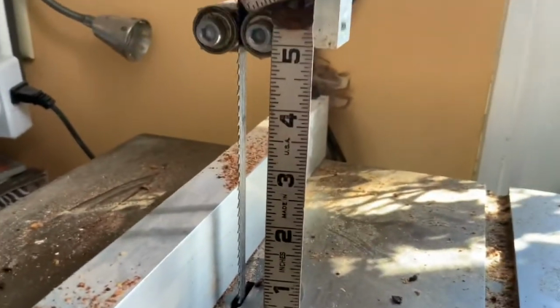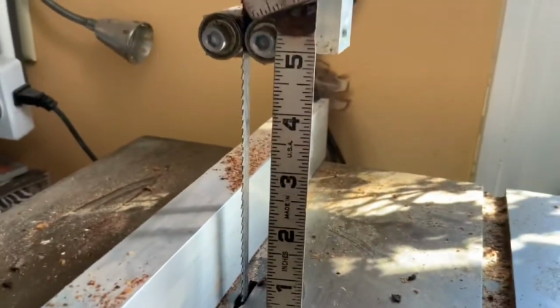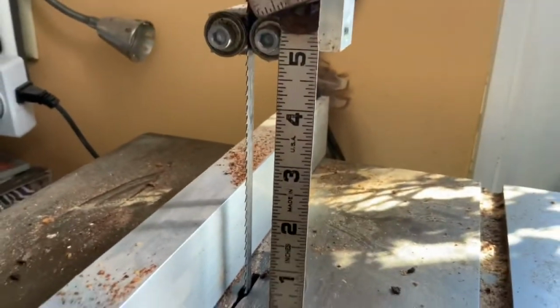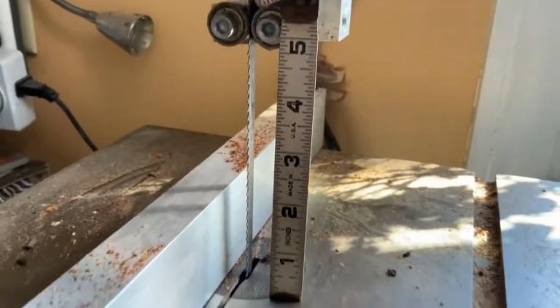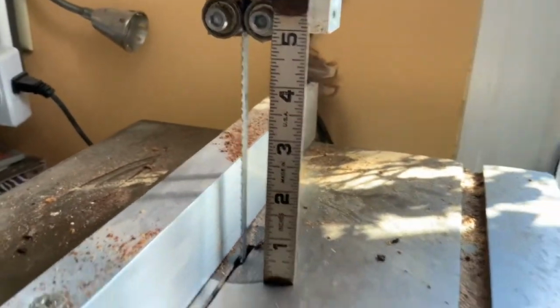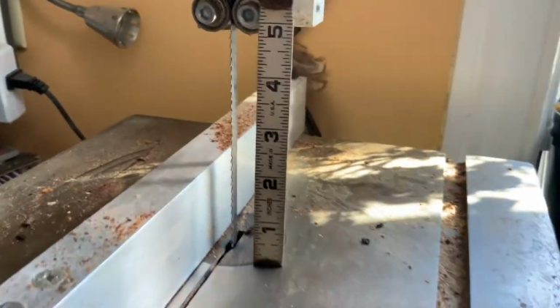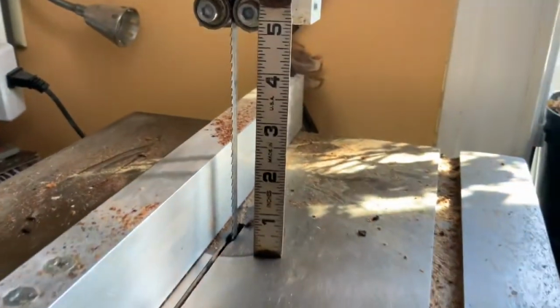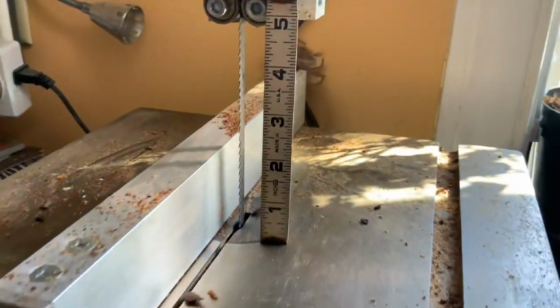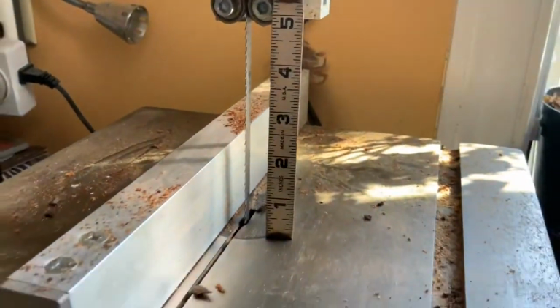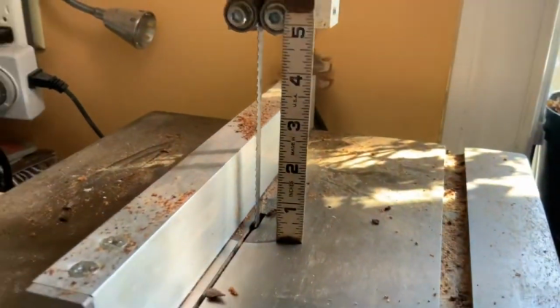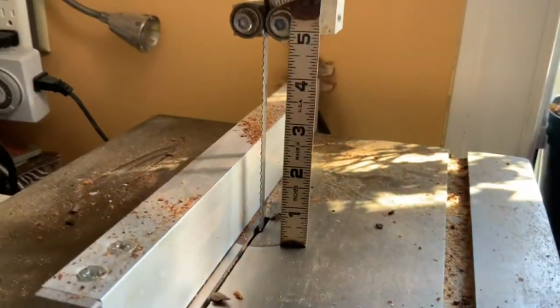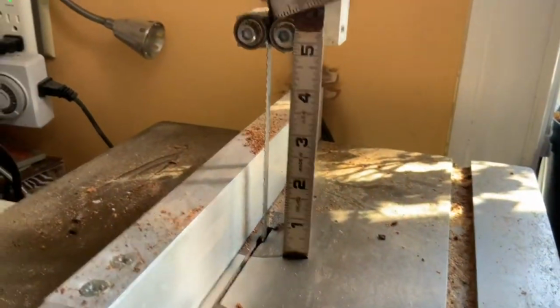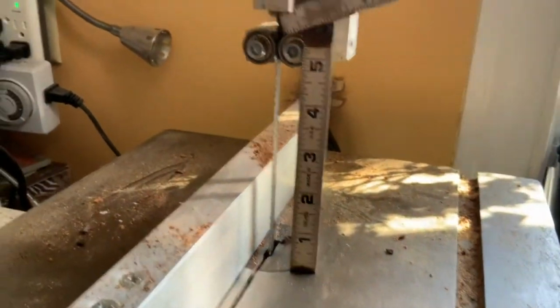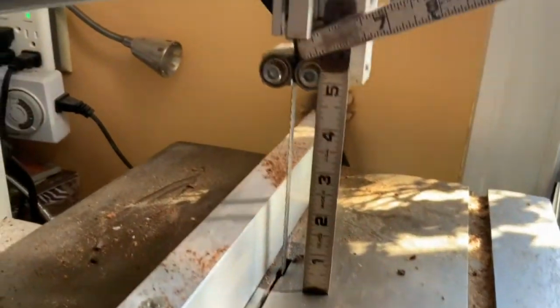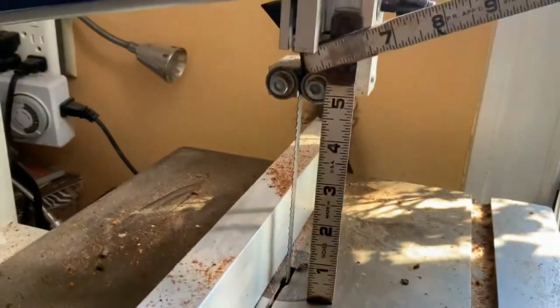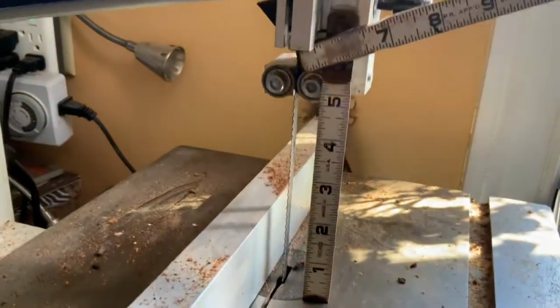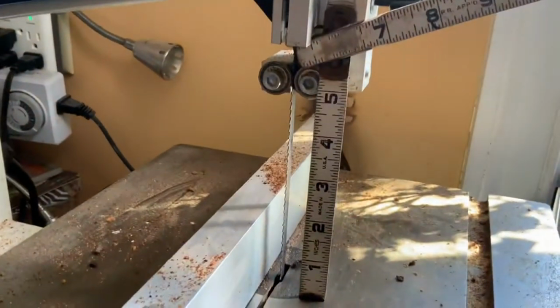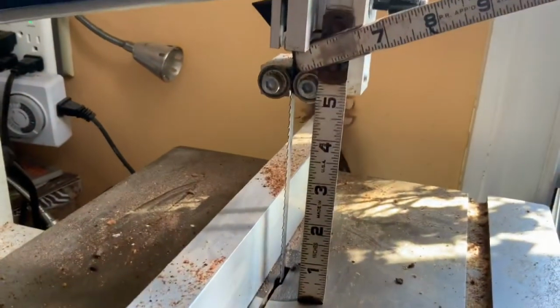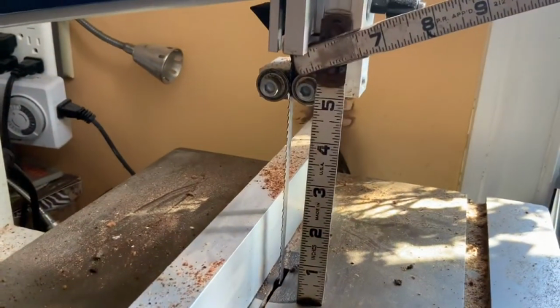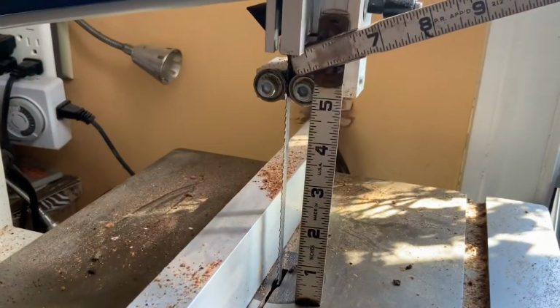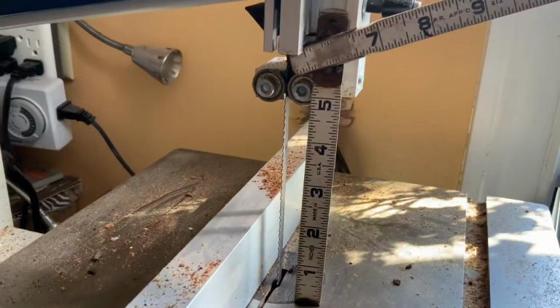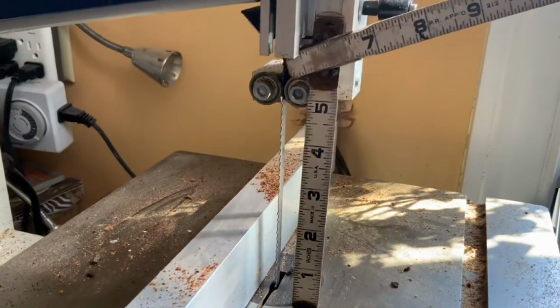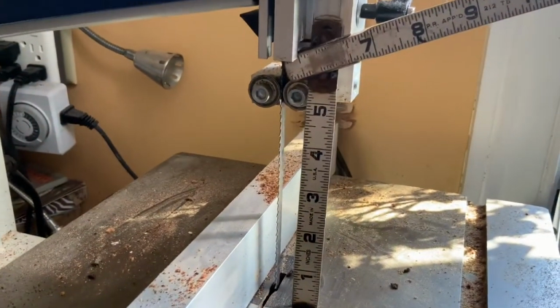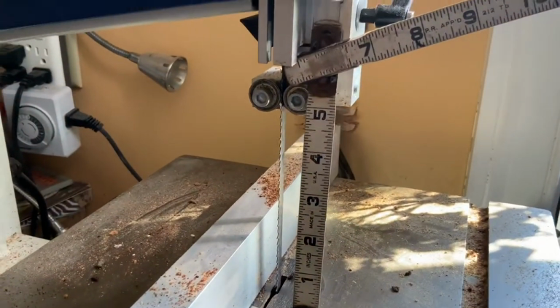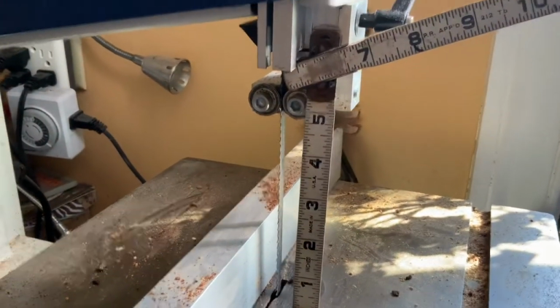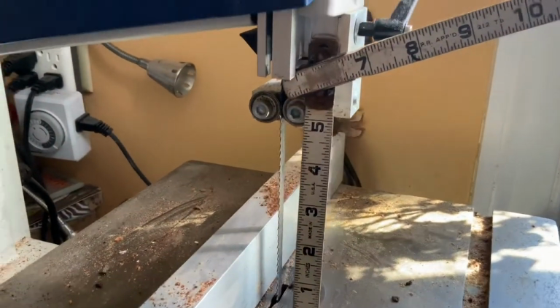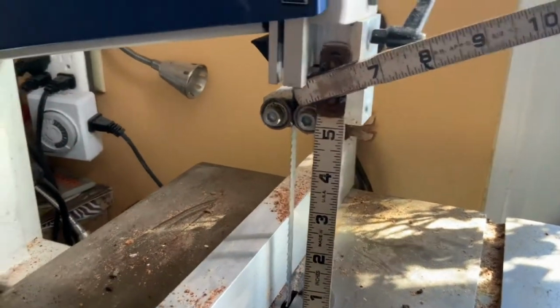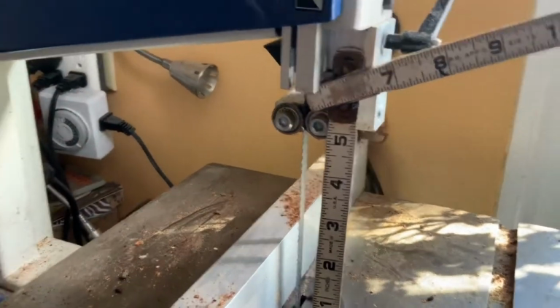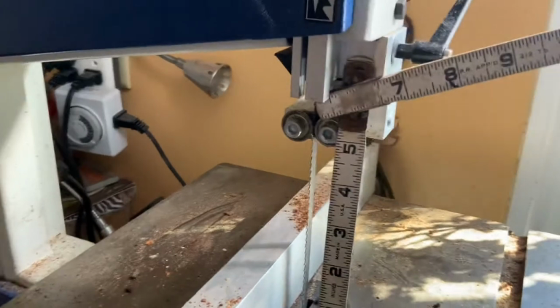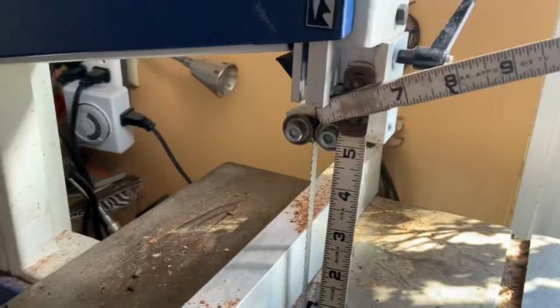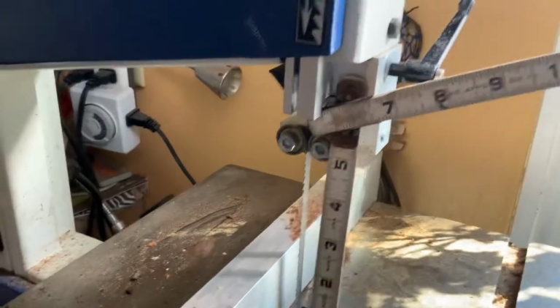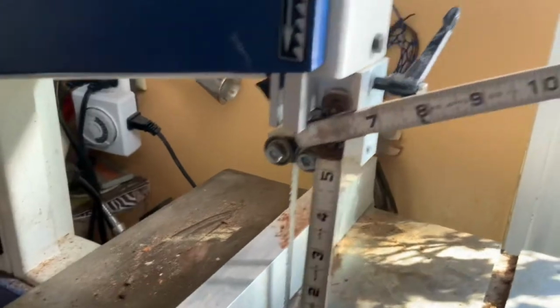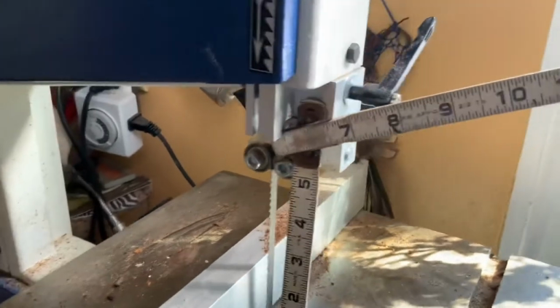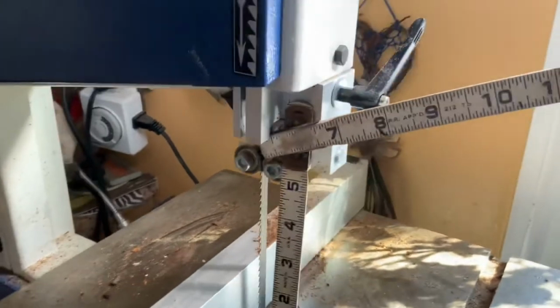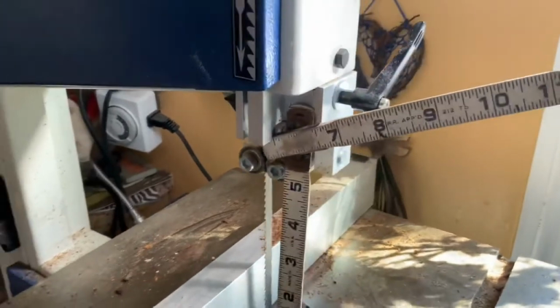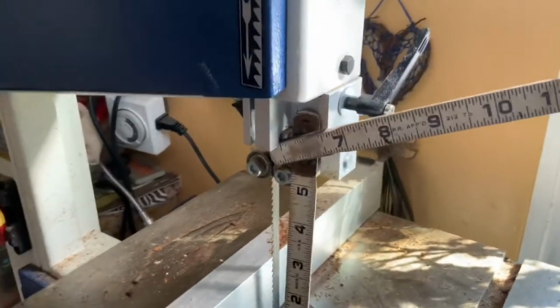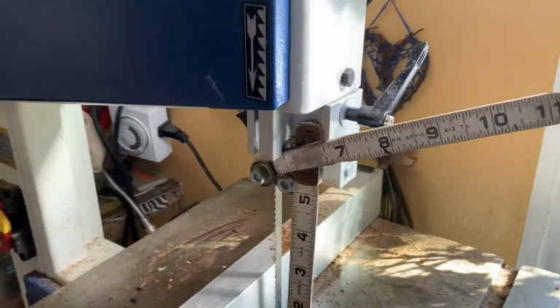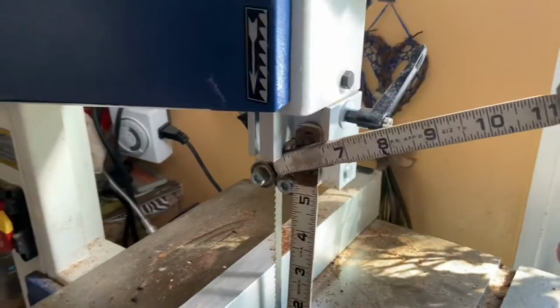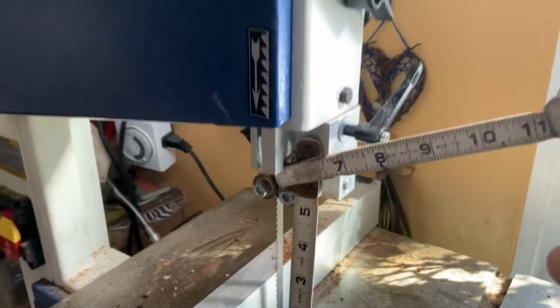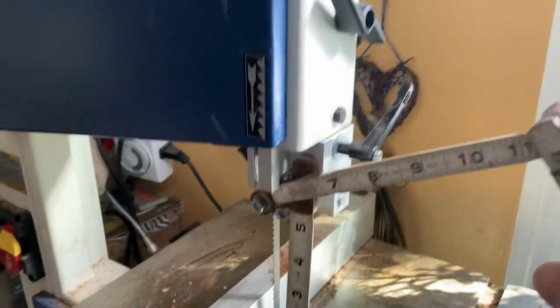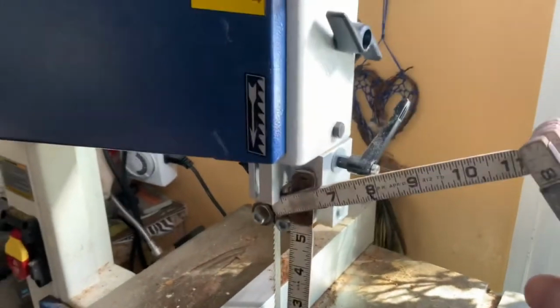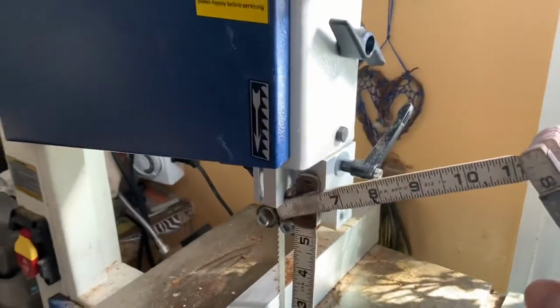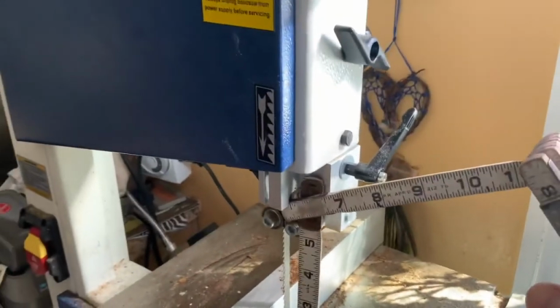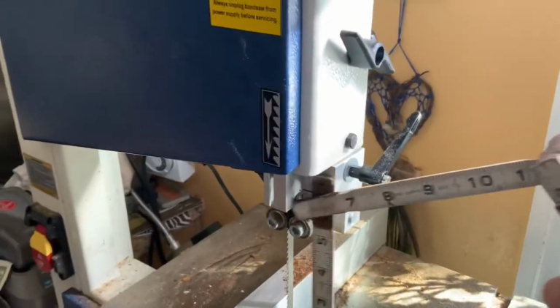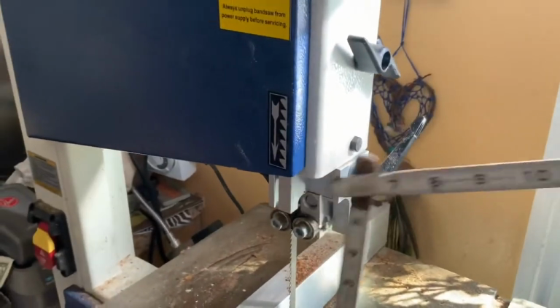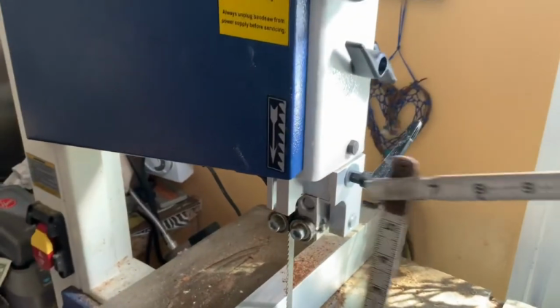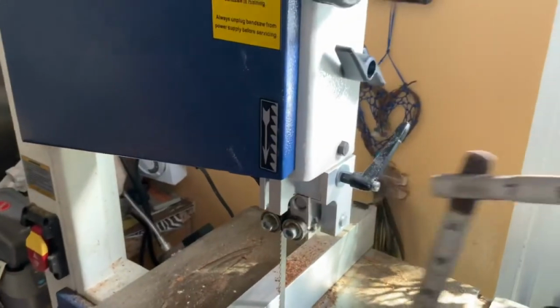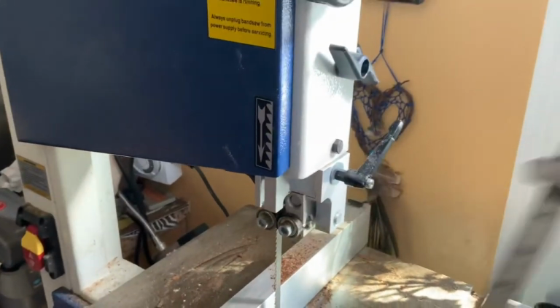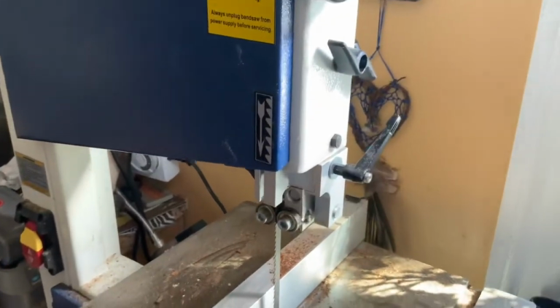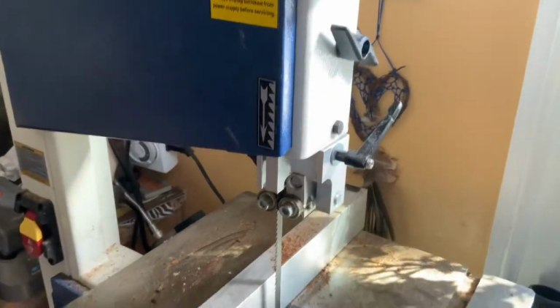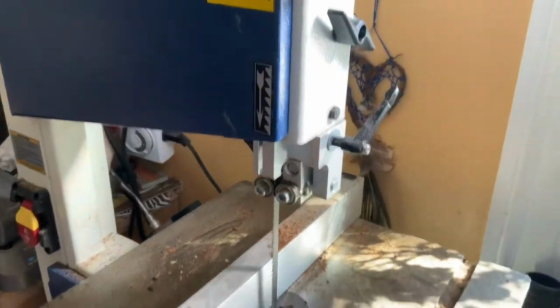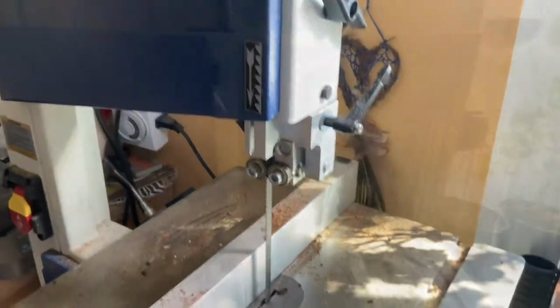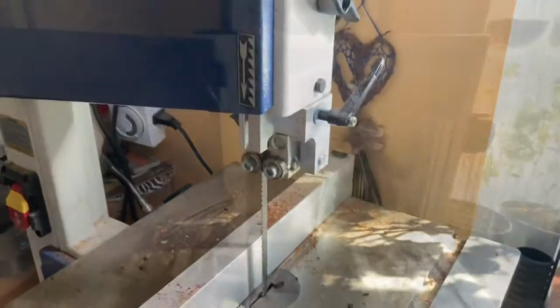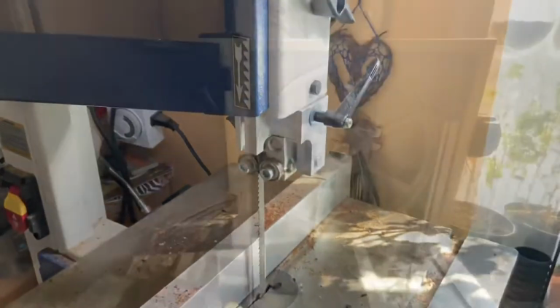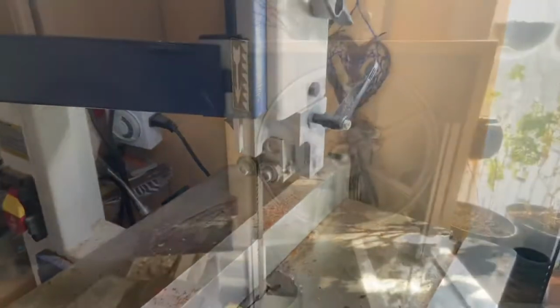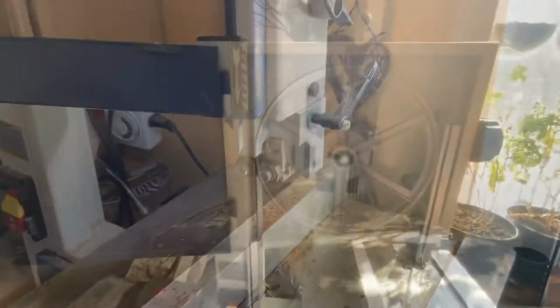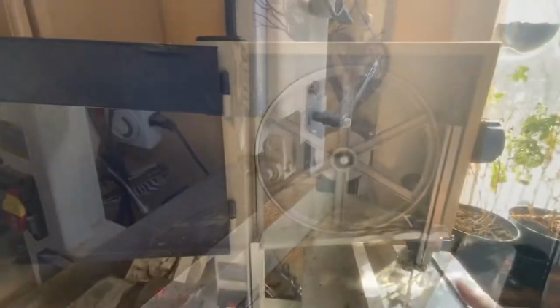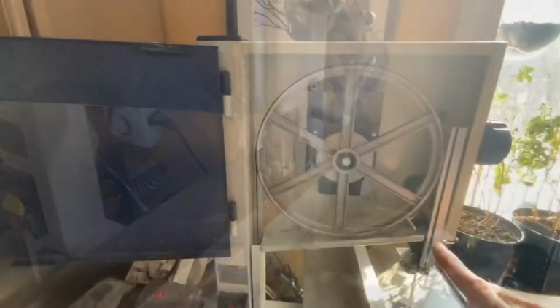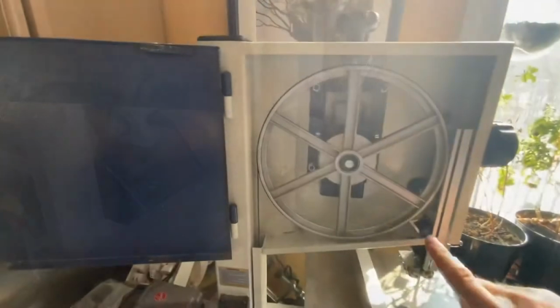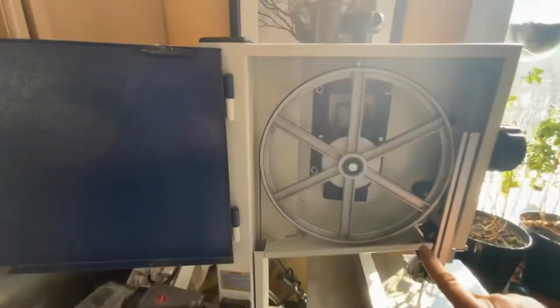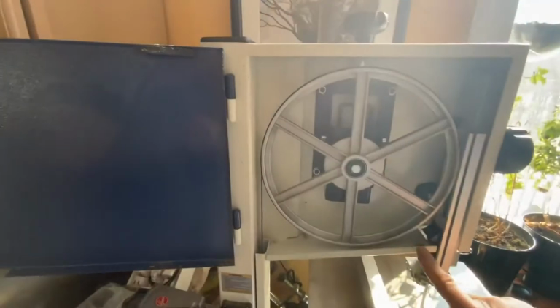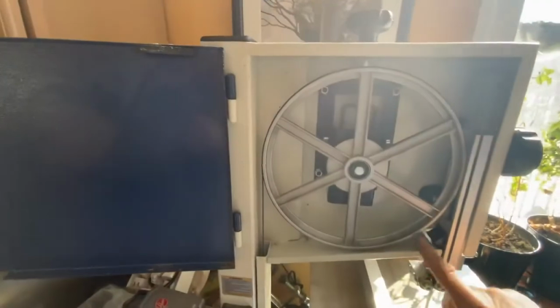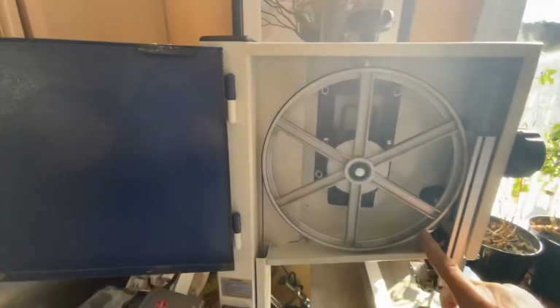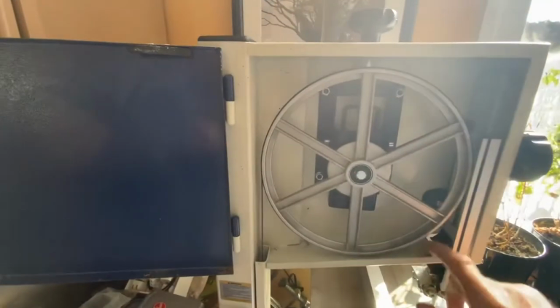It depends on the height of your bread loaf, so this is important to me. This is one of the few small saws I could find that met that requirement.